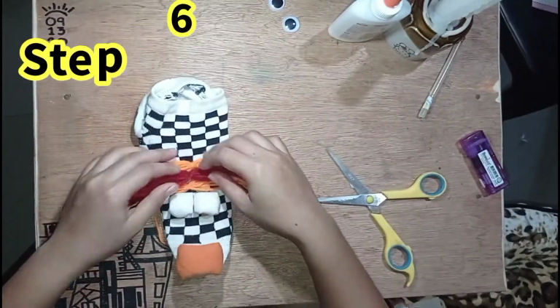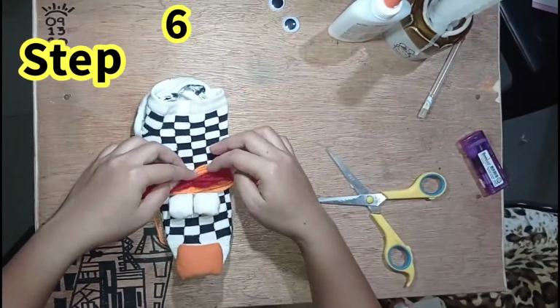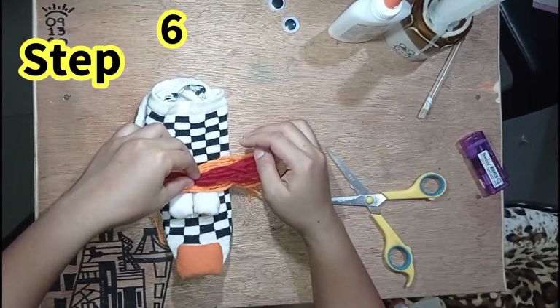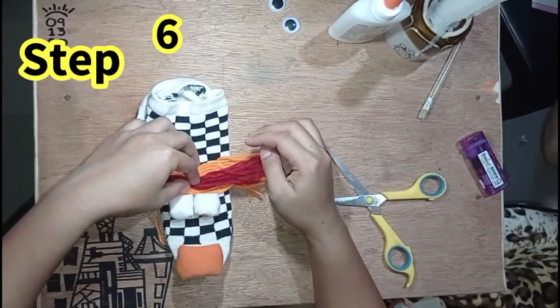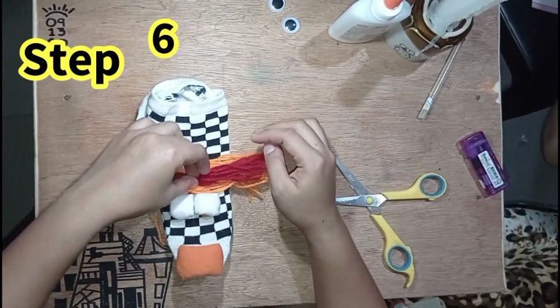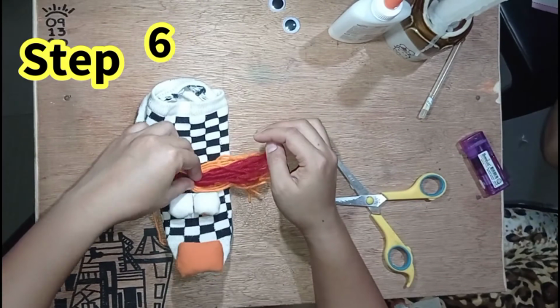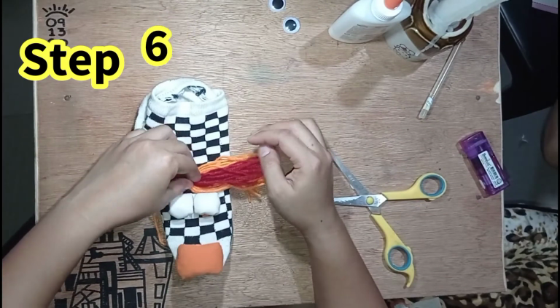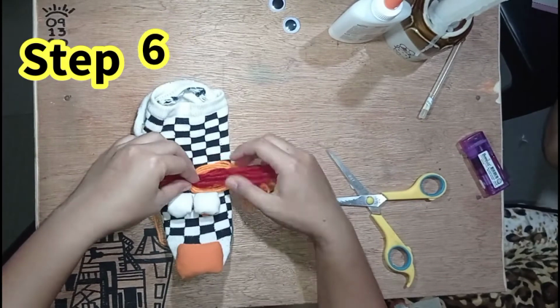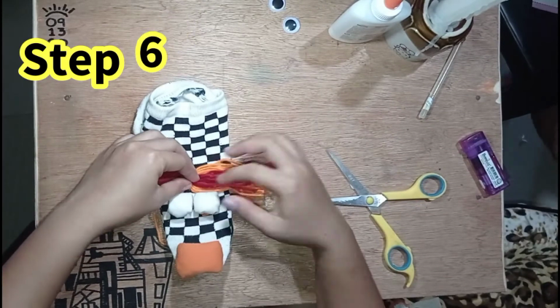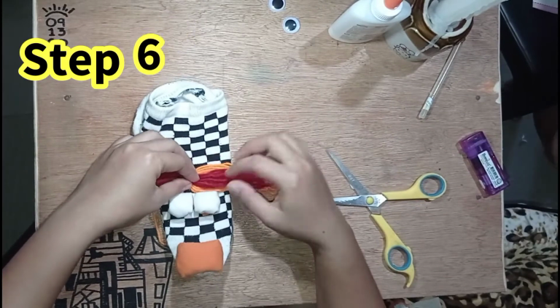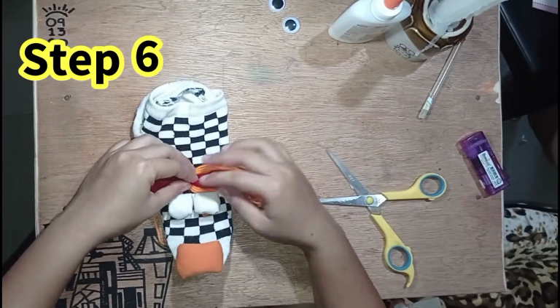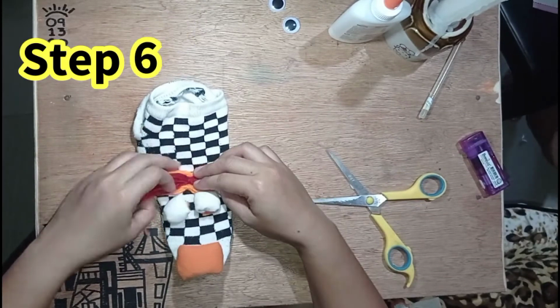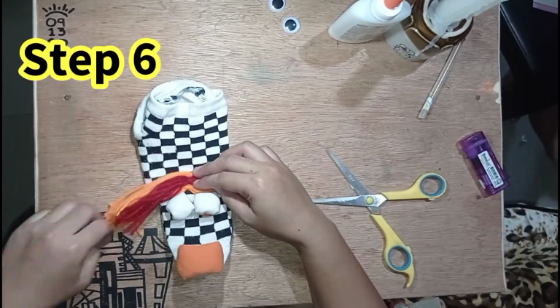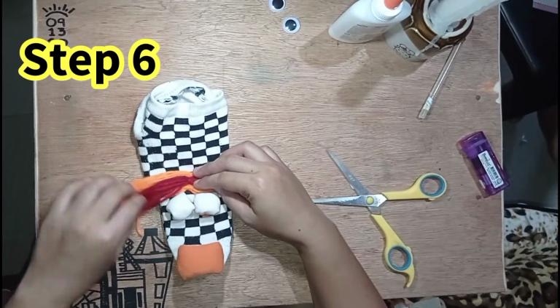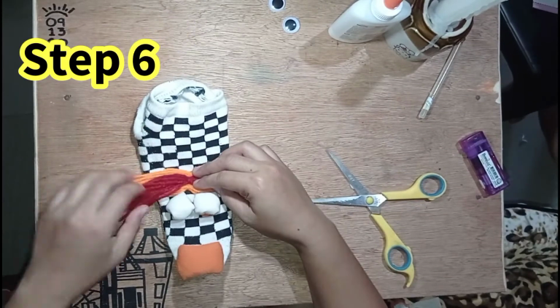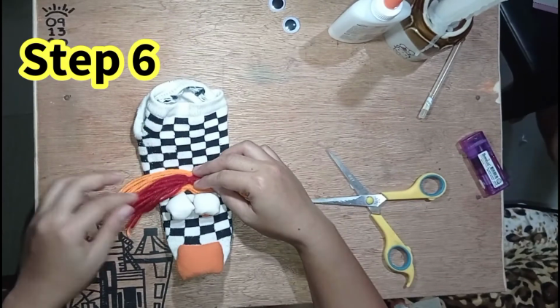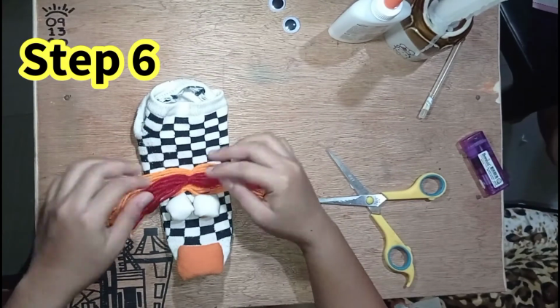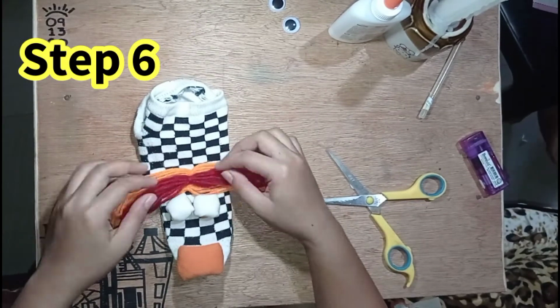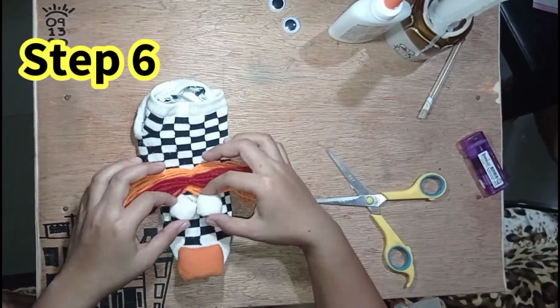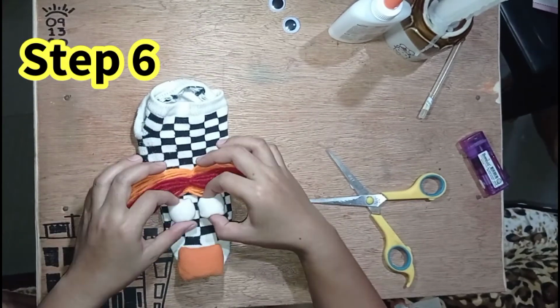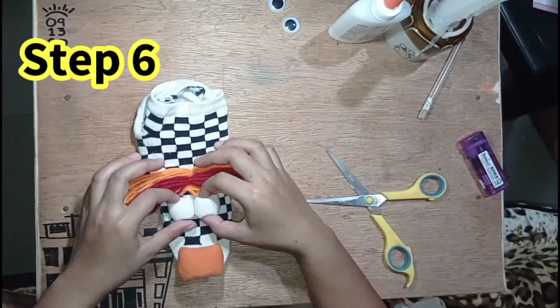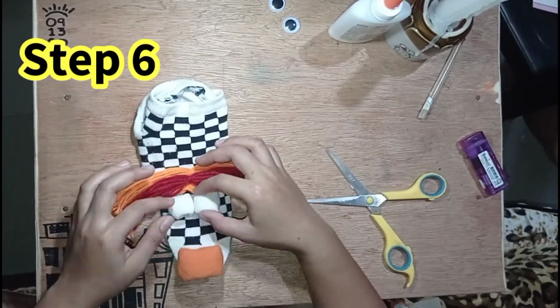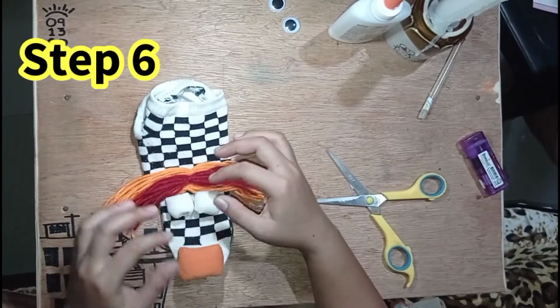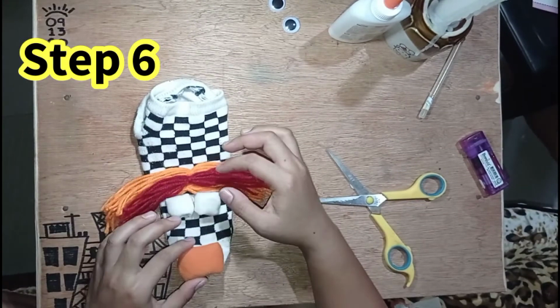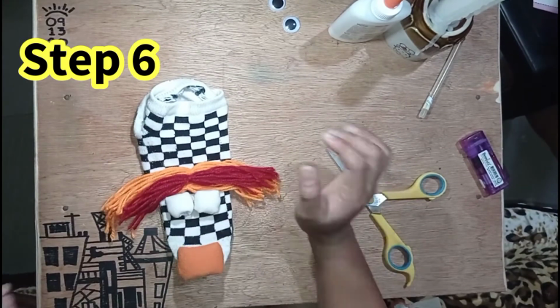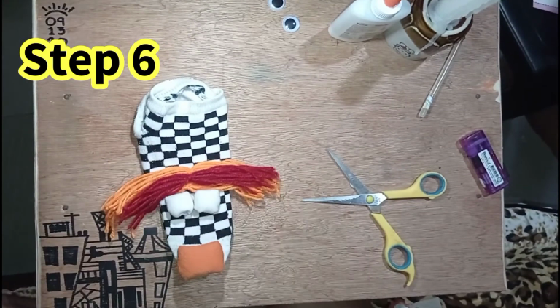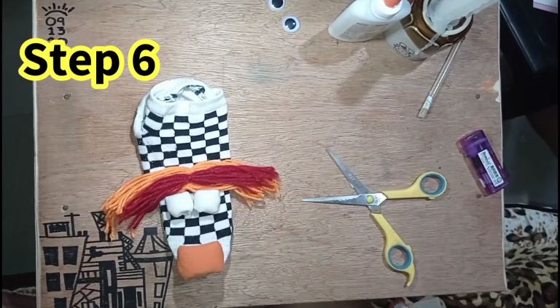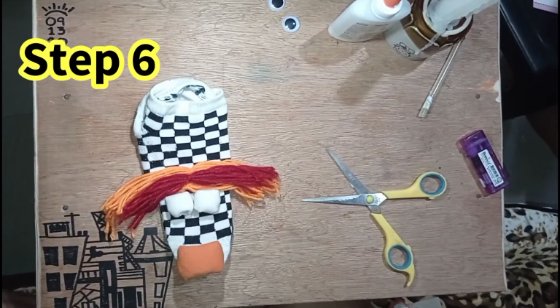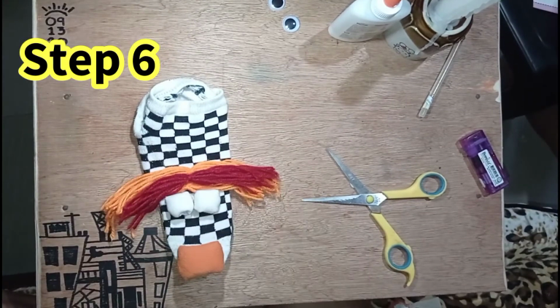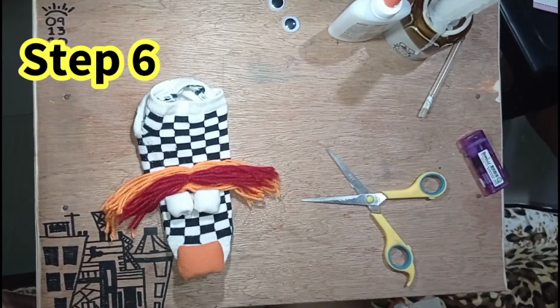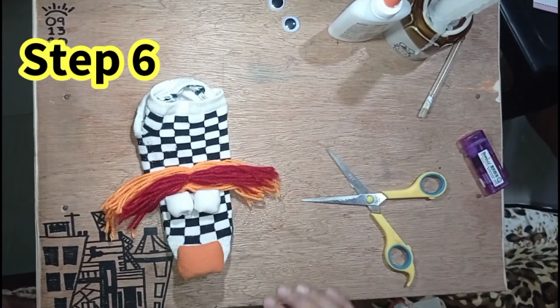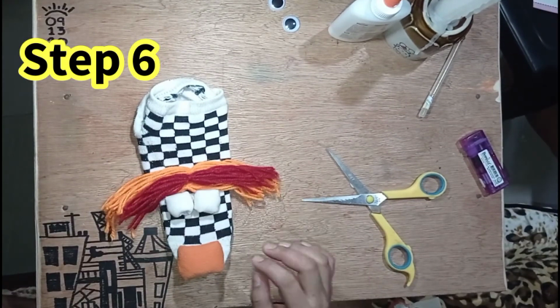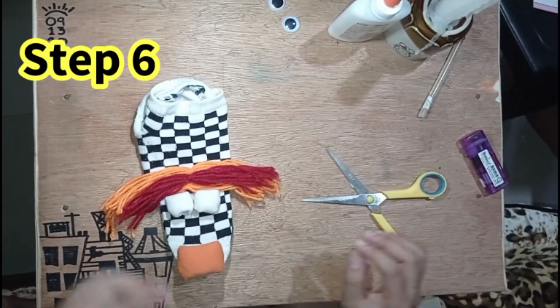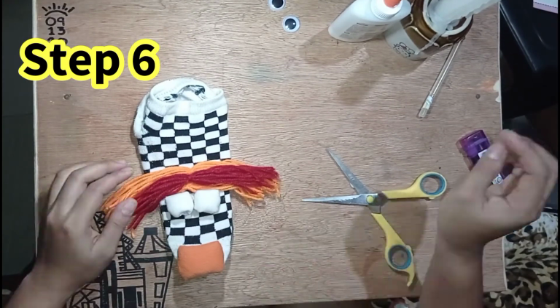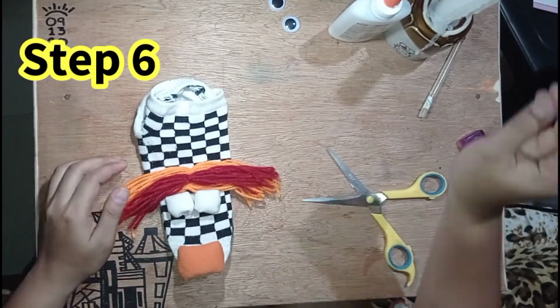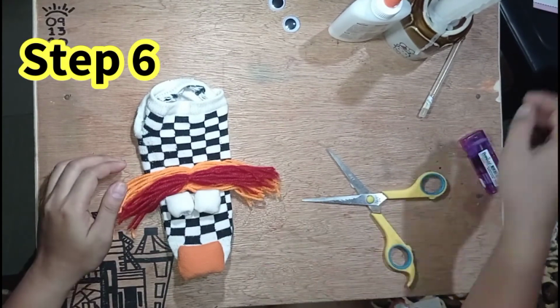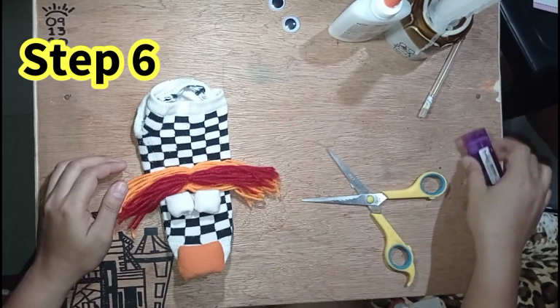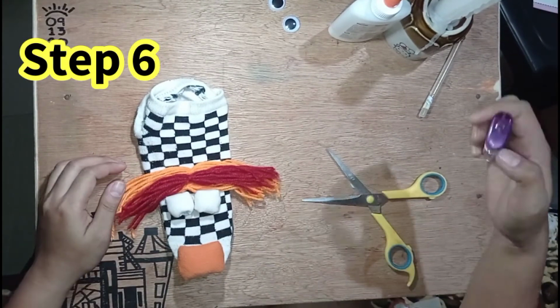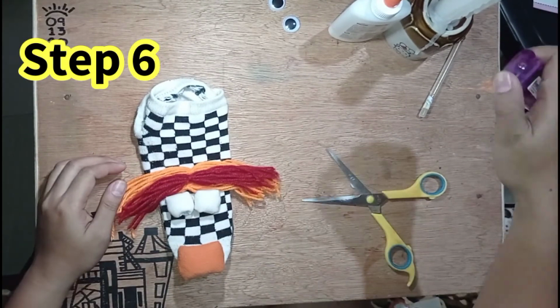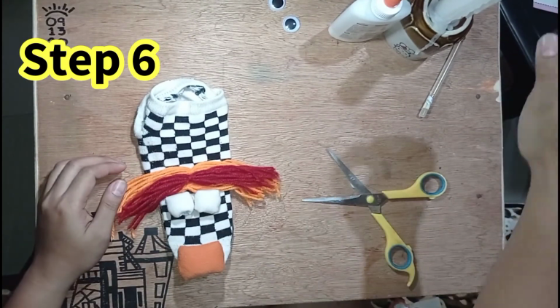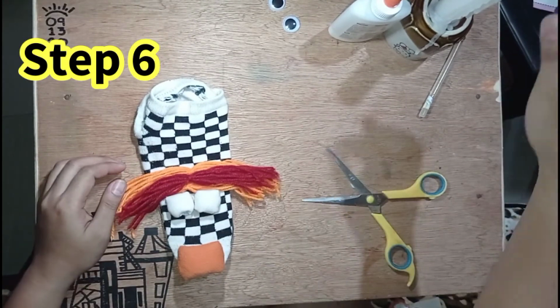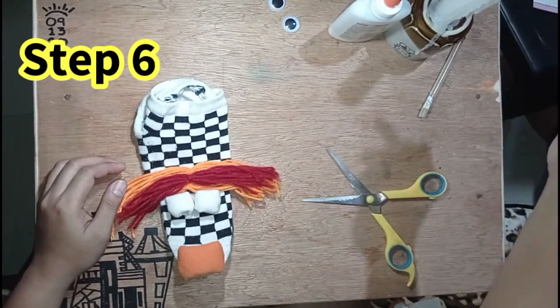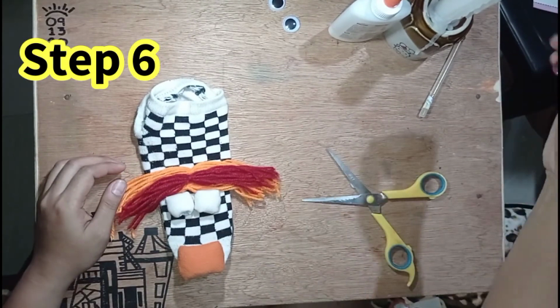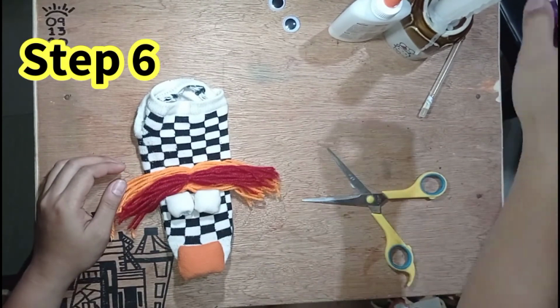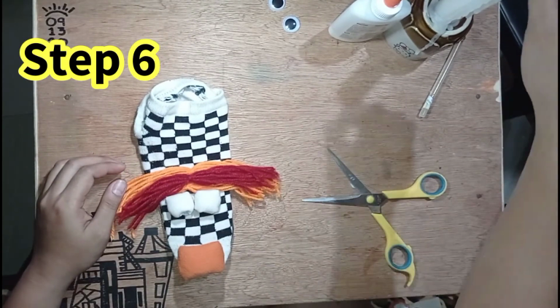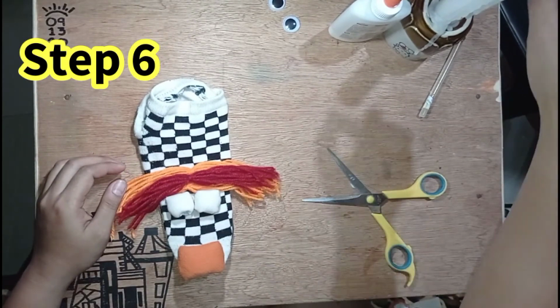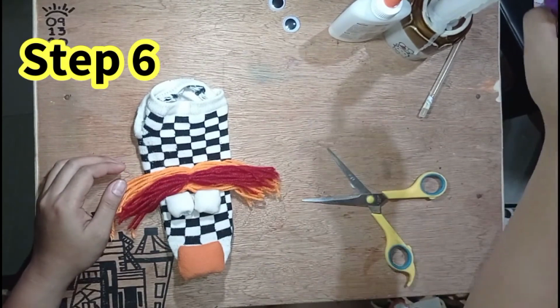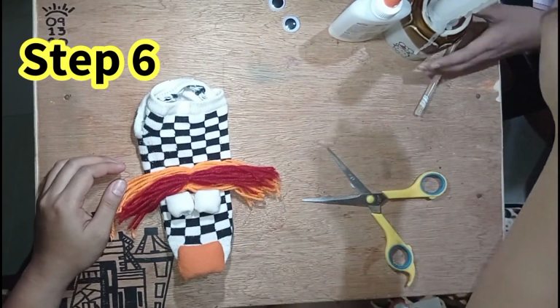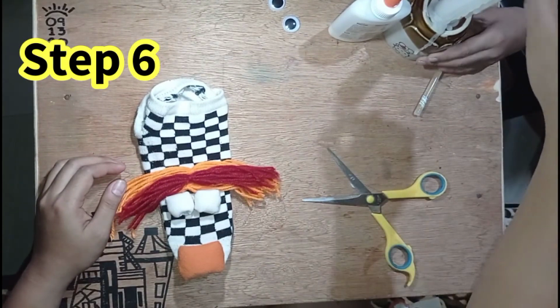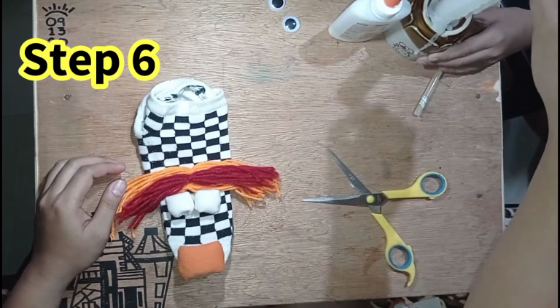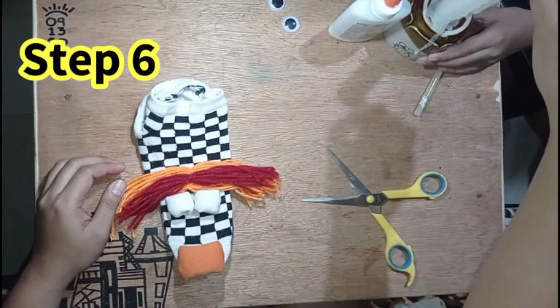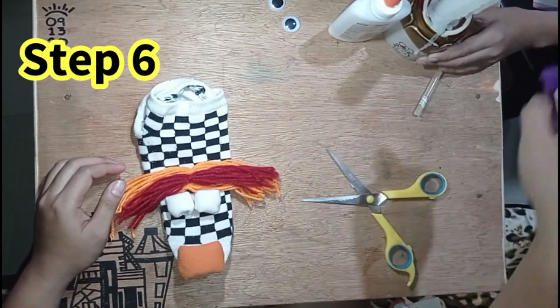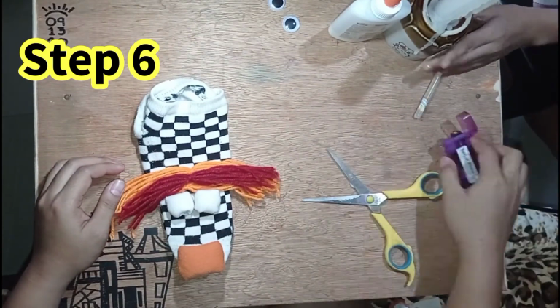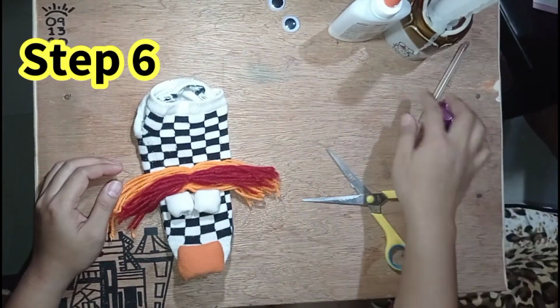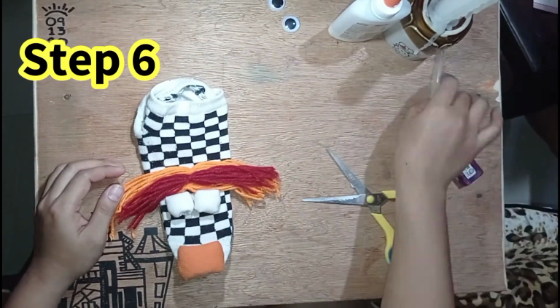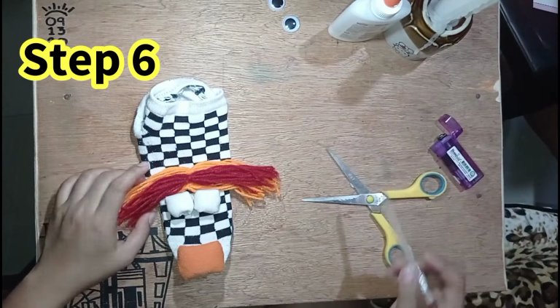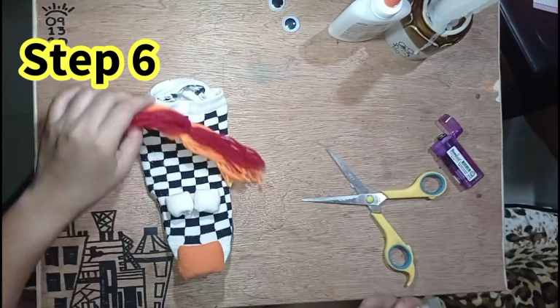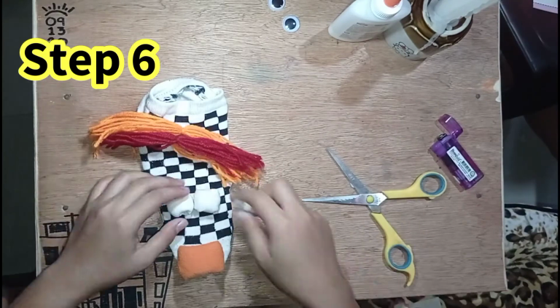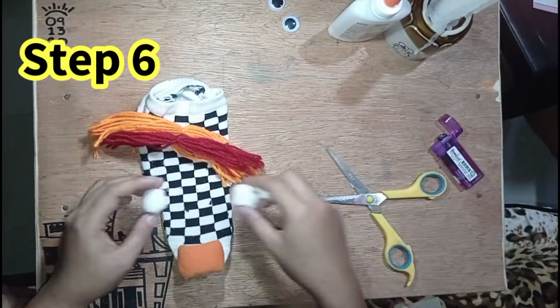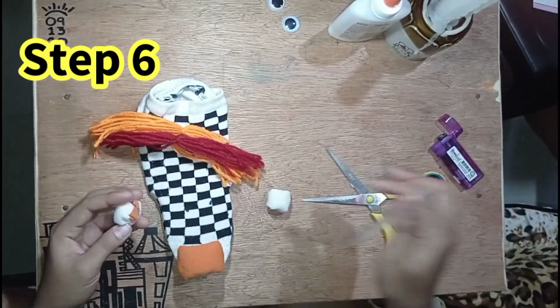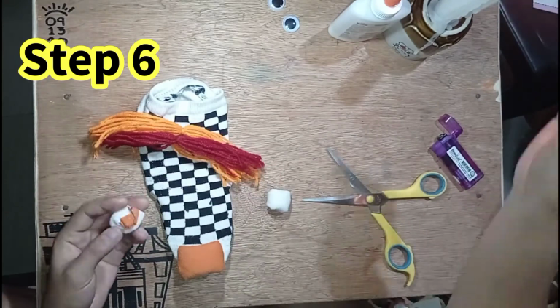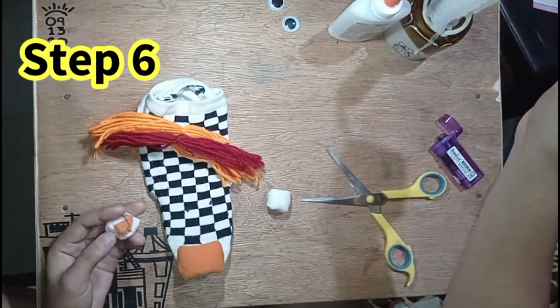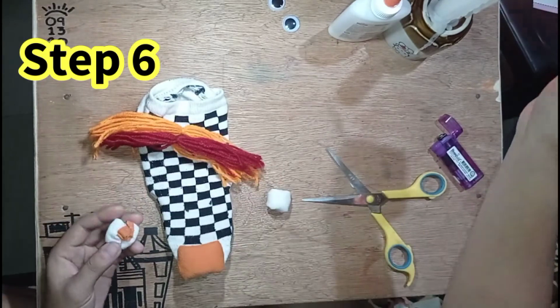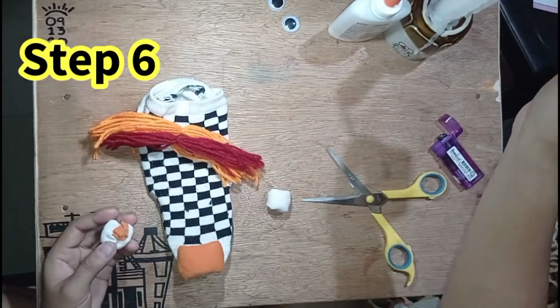Gamit ang glue stick, maaari na natin itikit ang mga mata at ang ilong ng ating sock puppet.